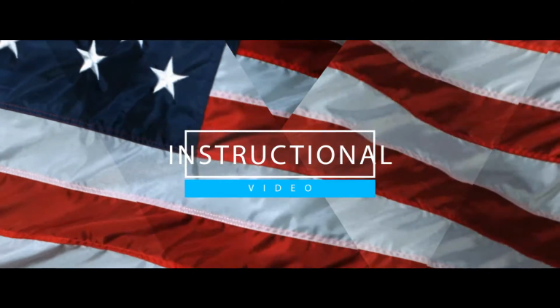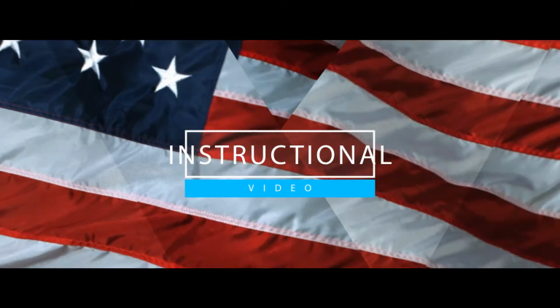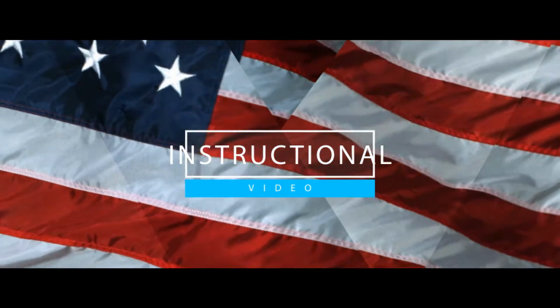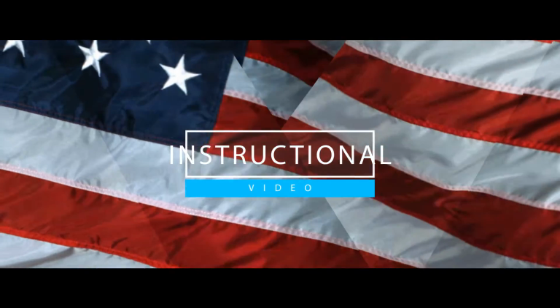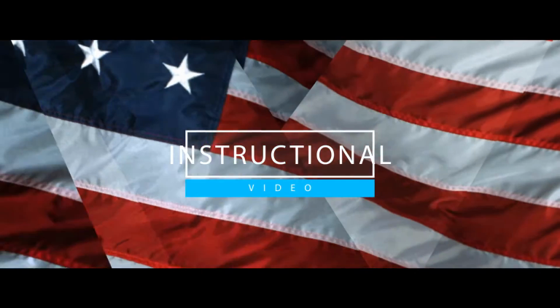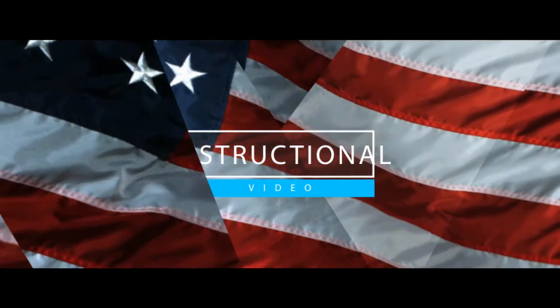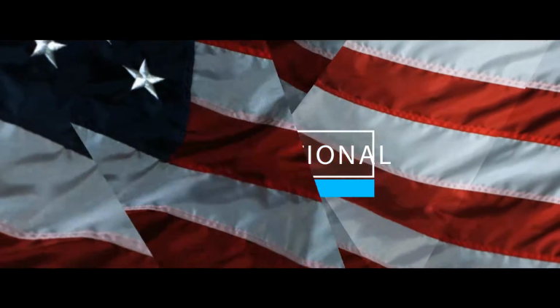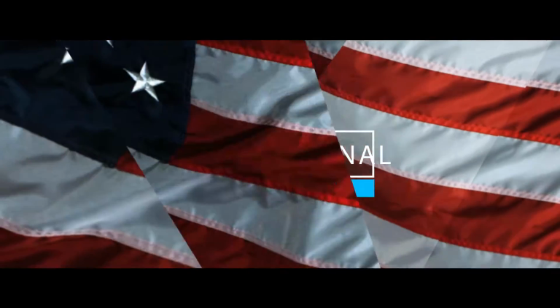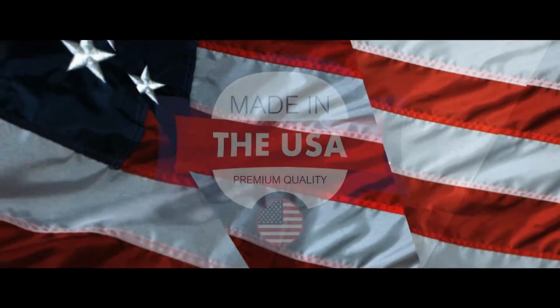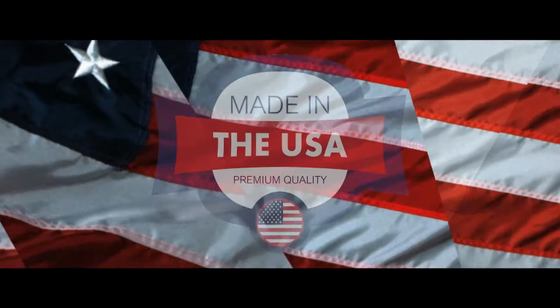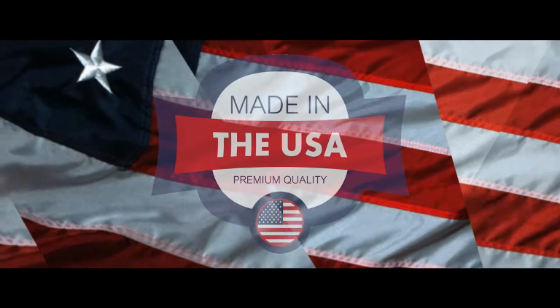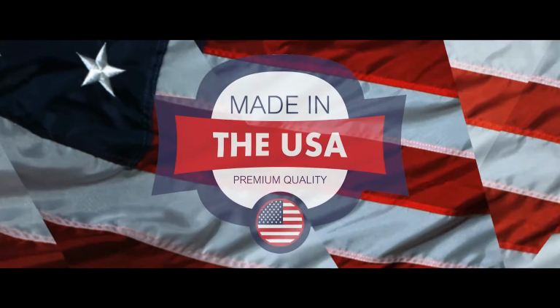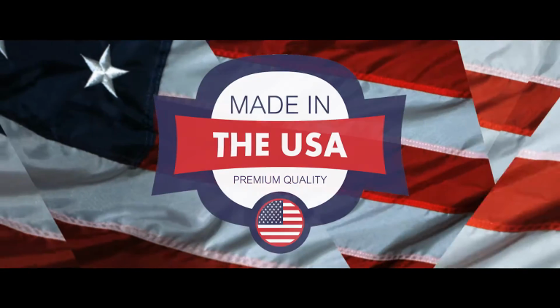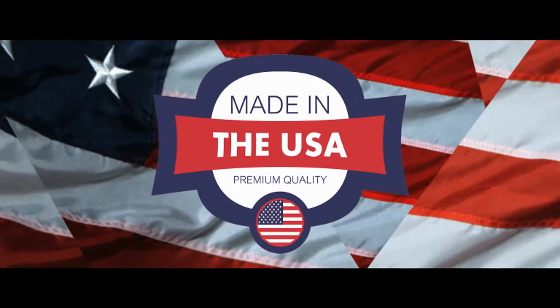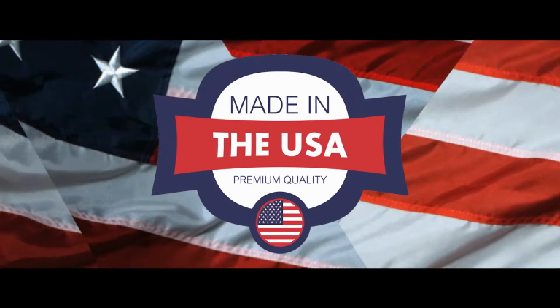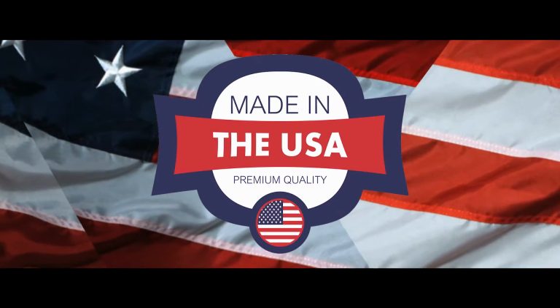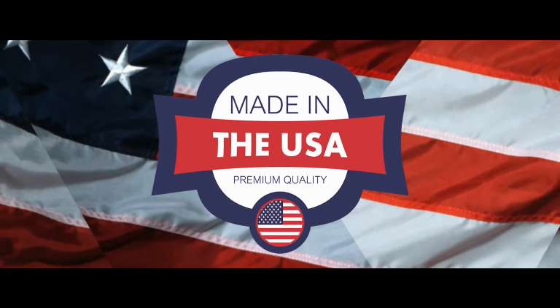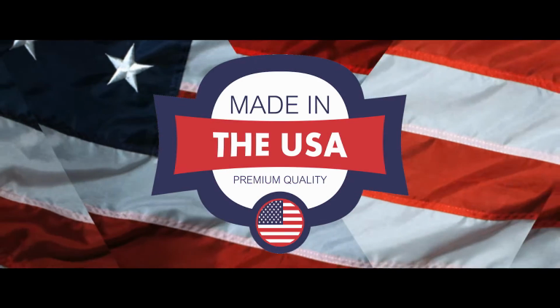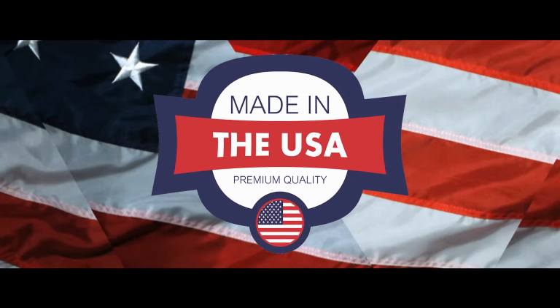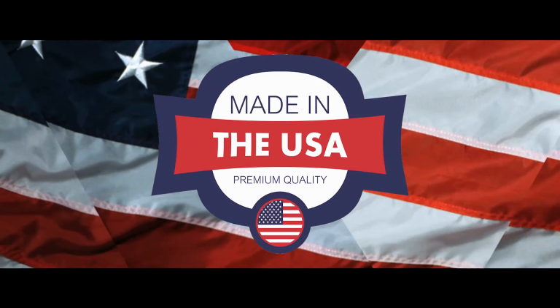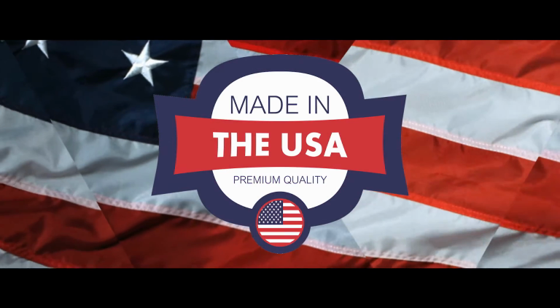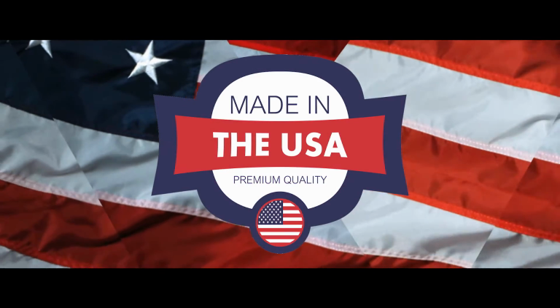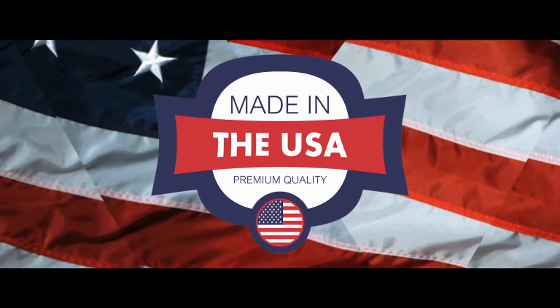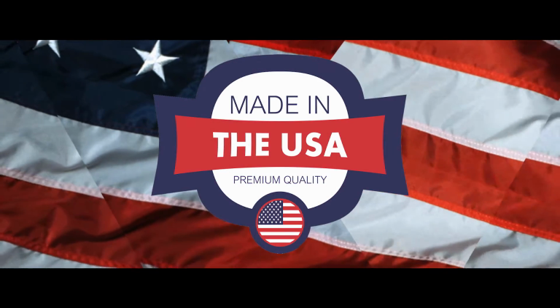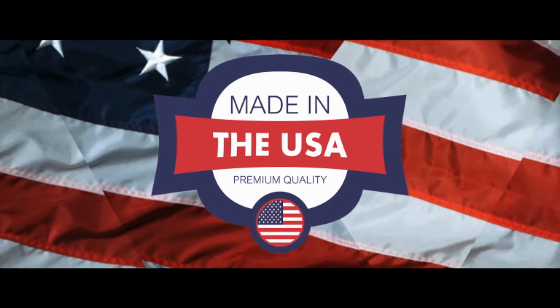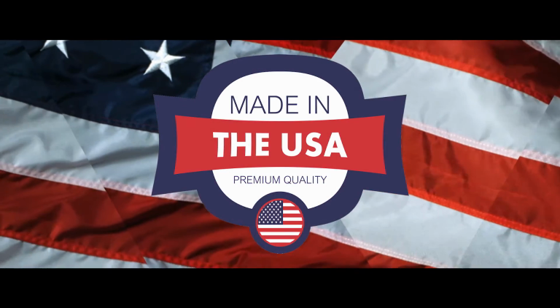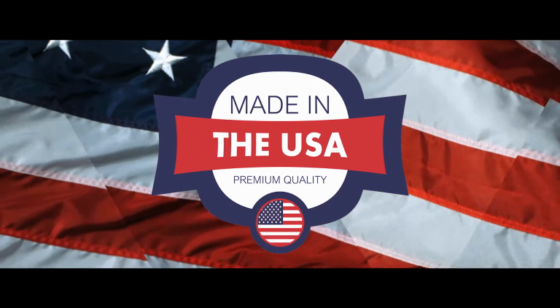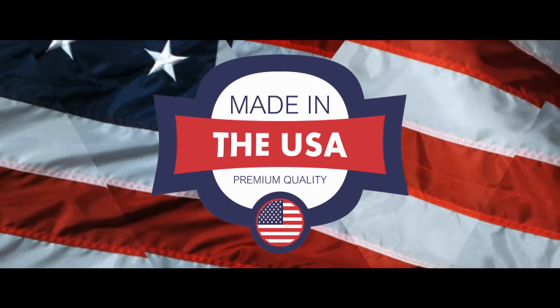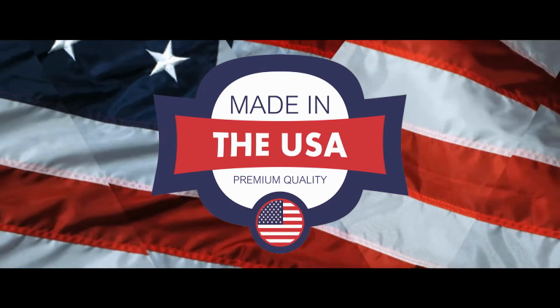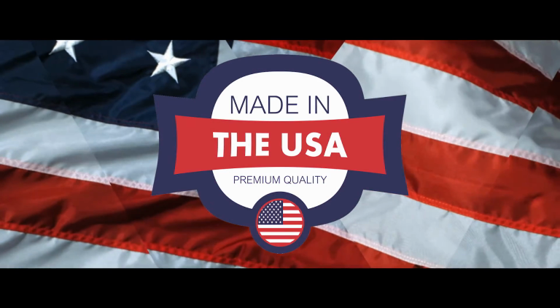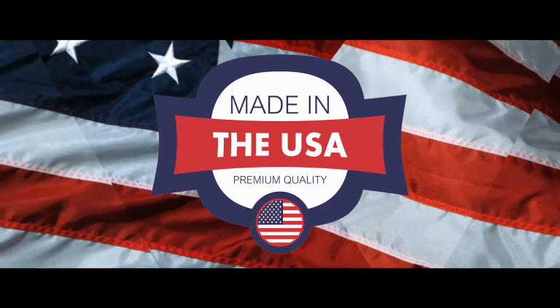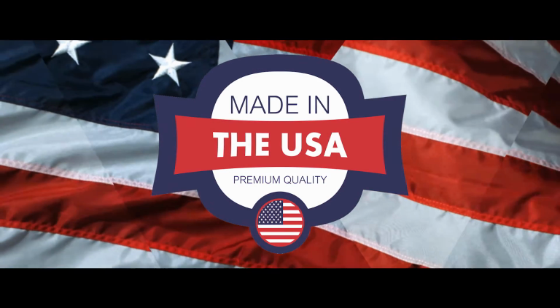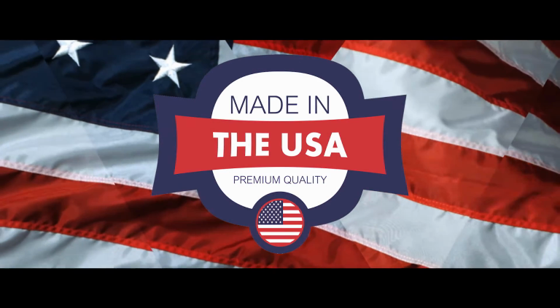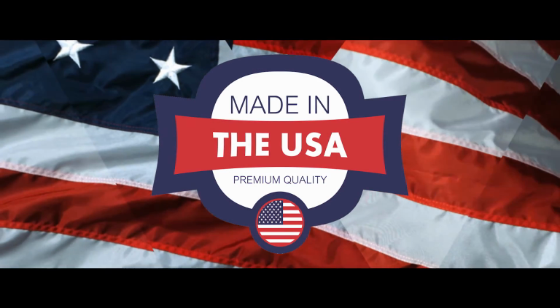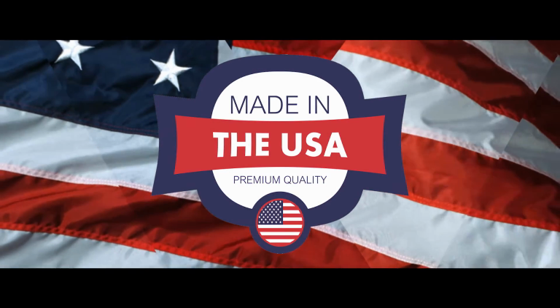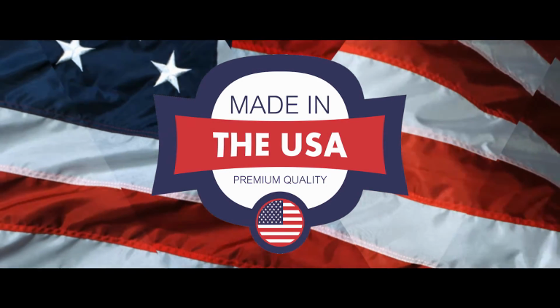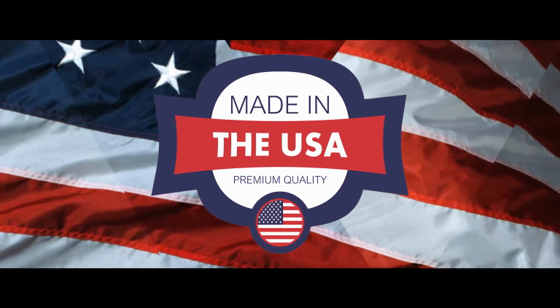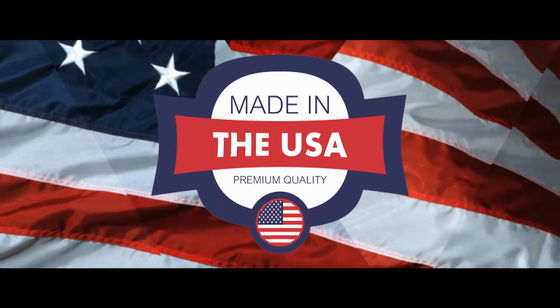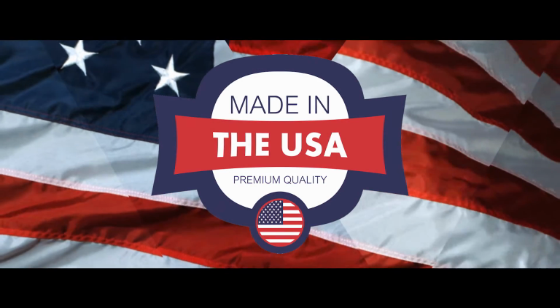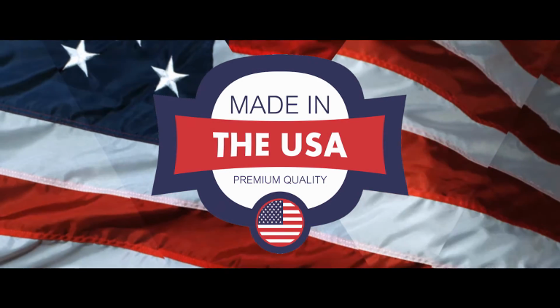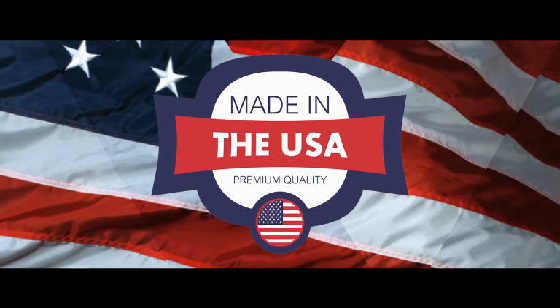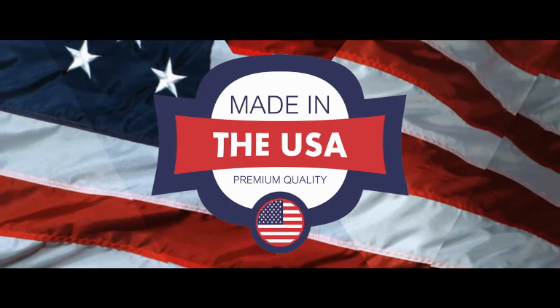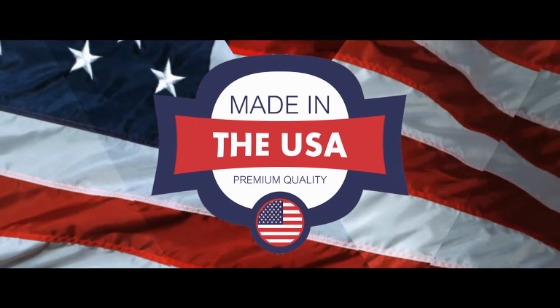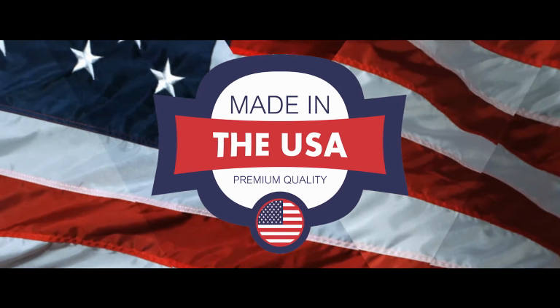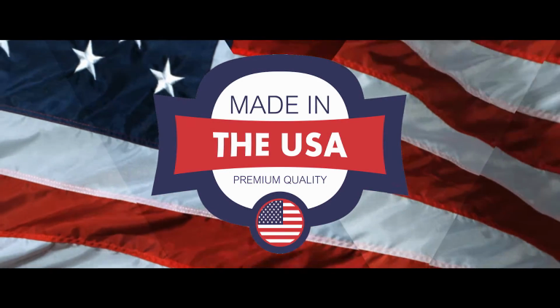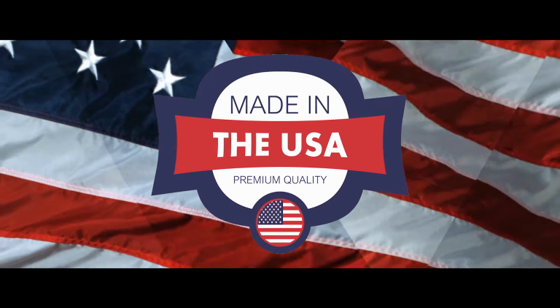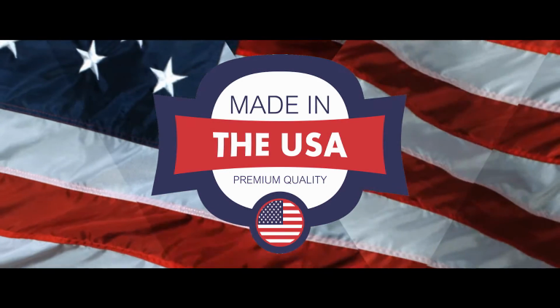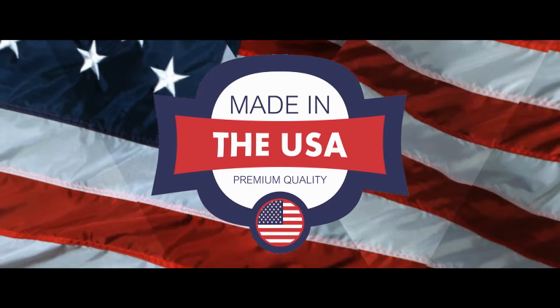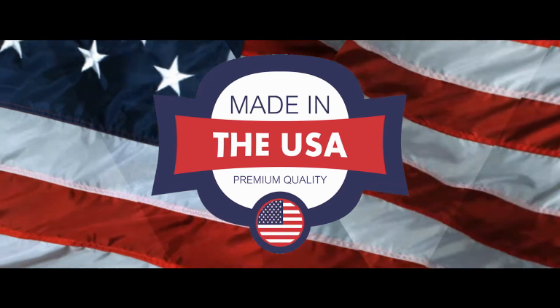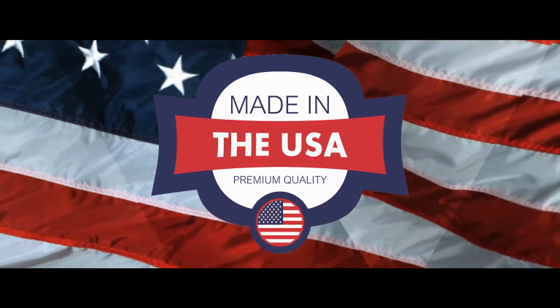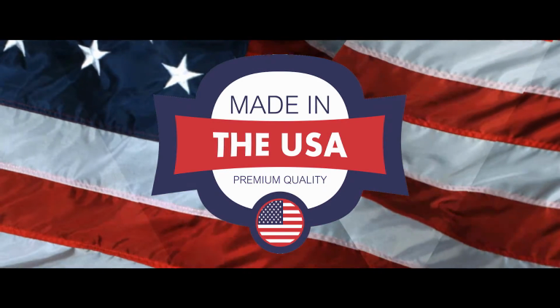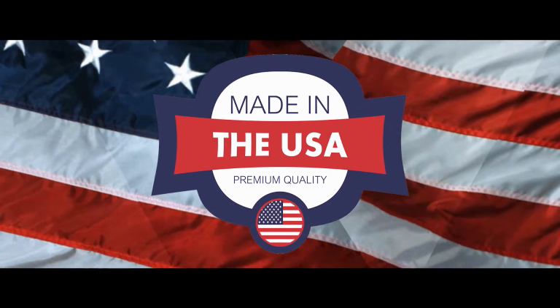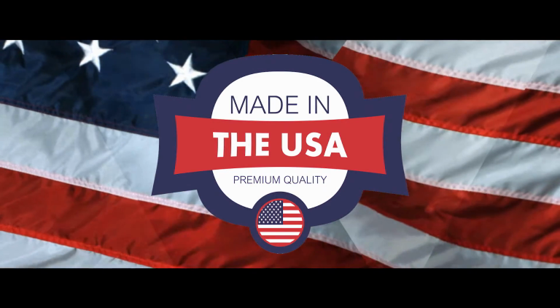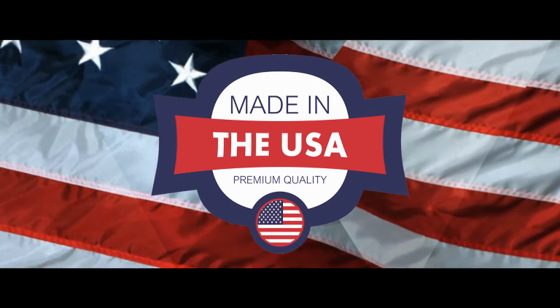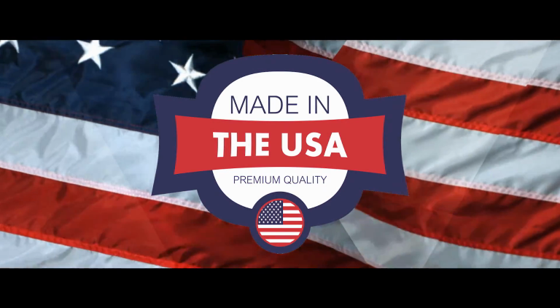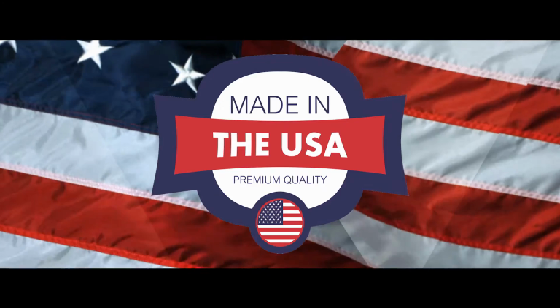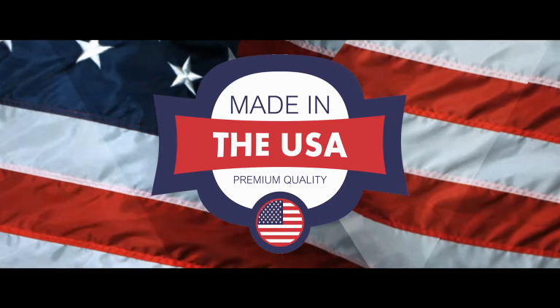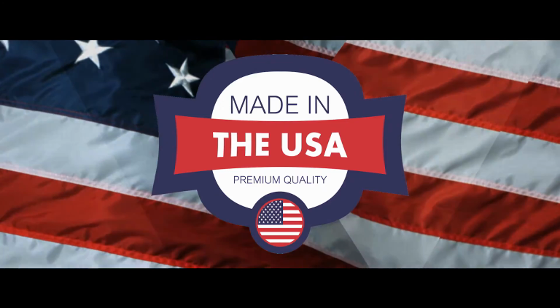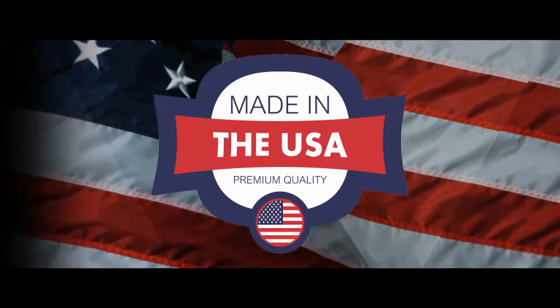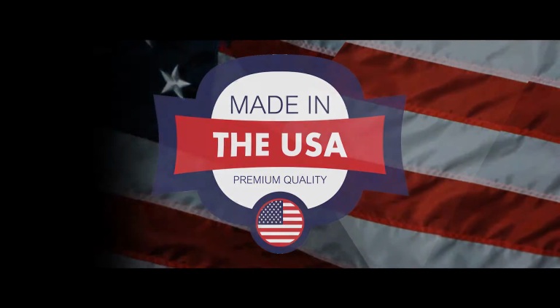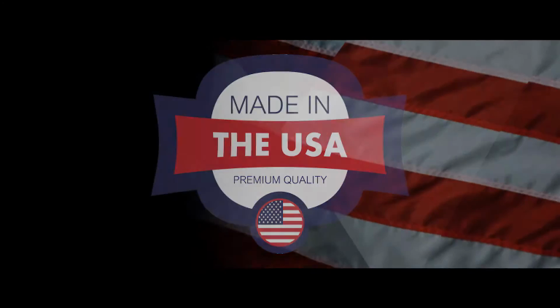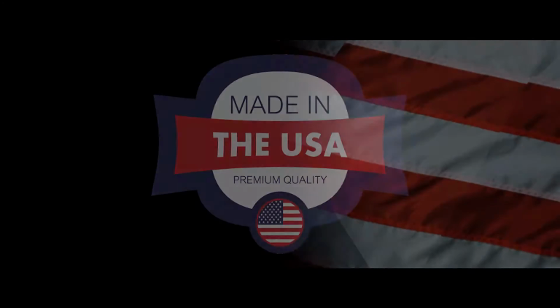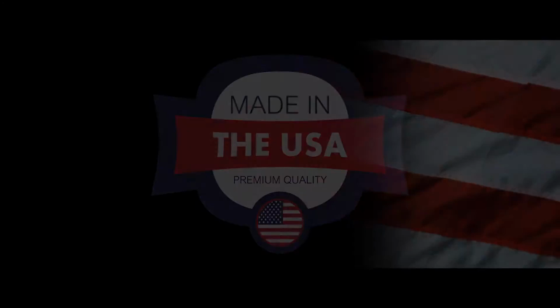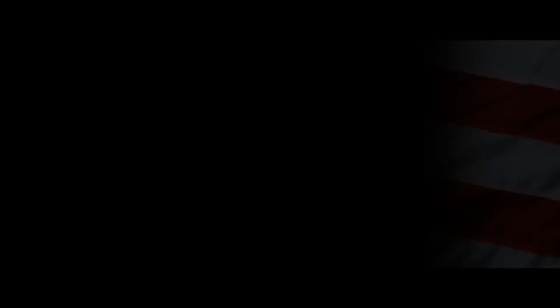Today we're going to give you step-by-step instructions on how to assemble and install a Liberty 21-foot telescoping pole.